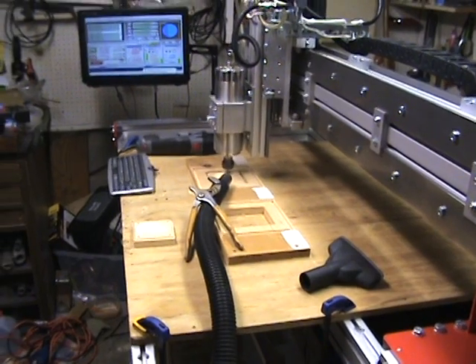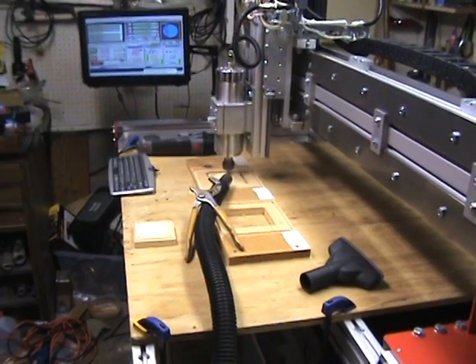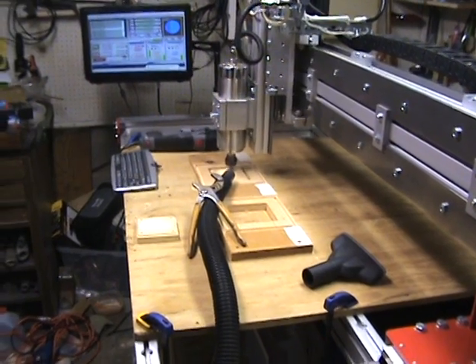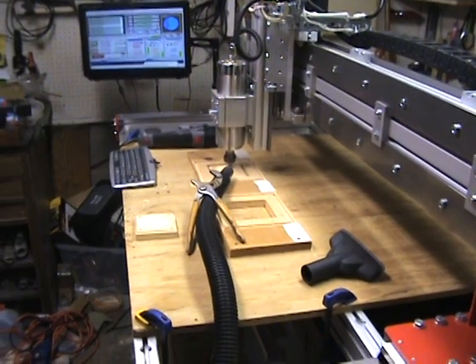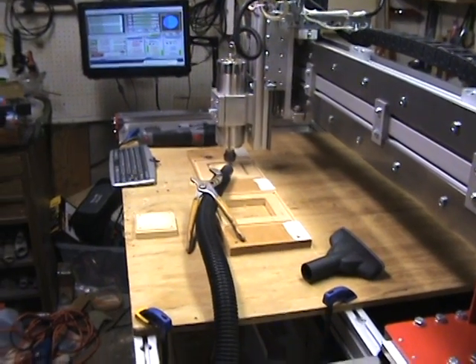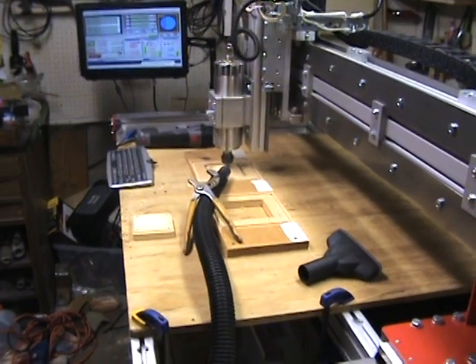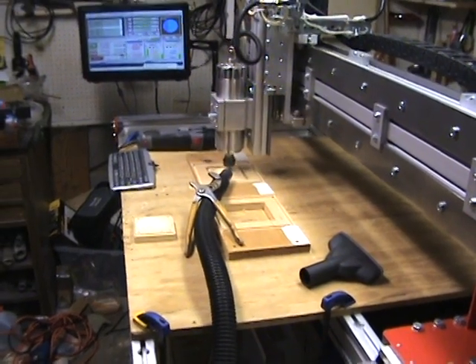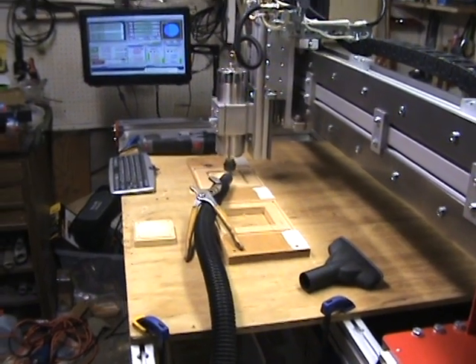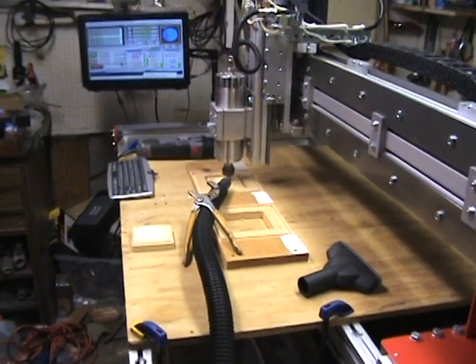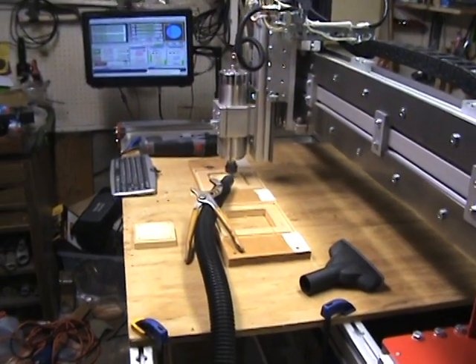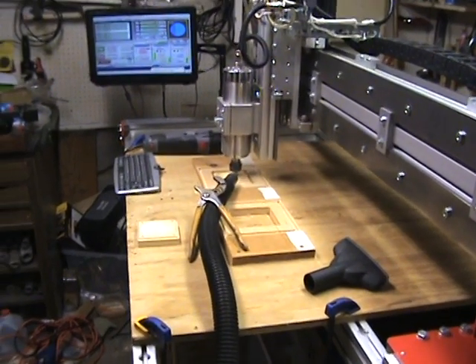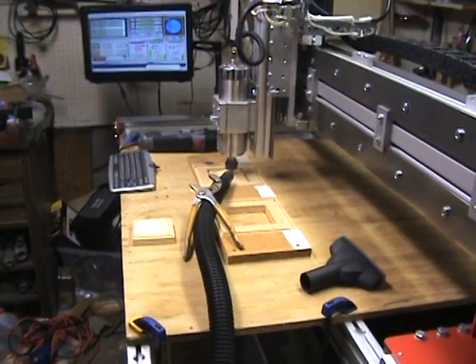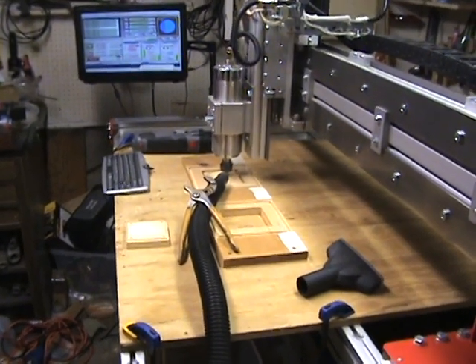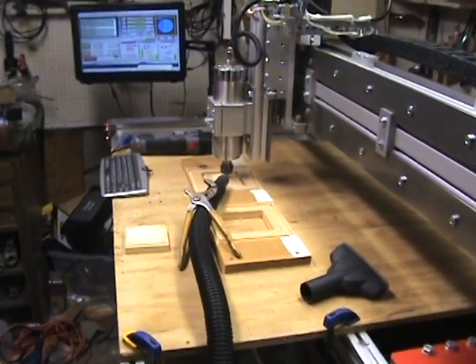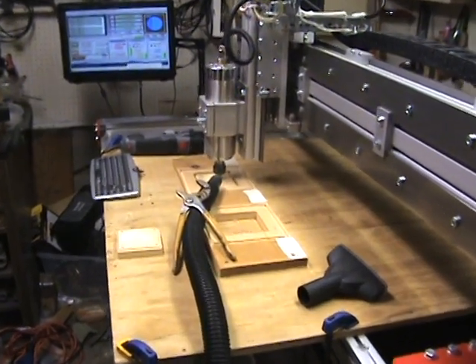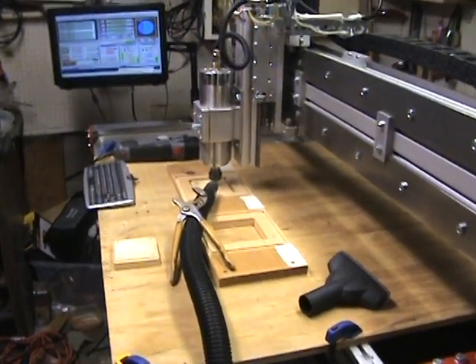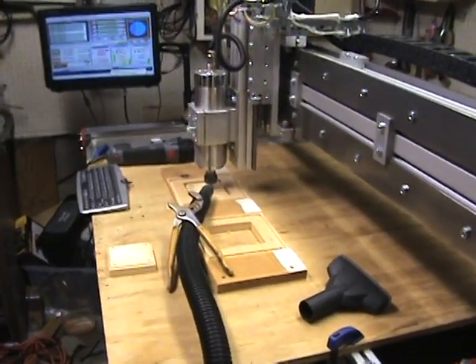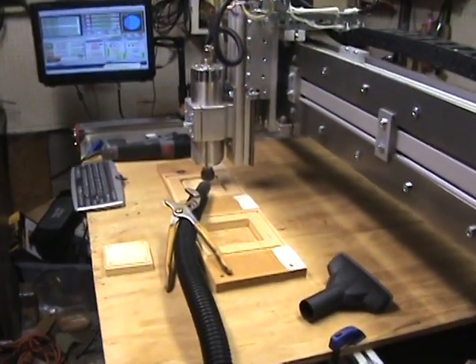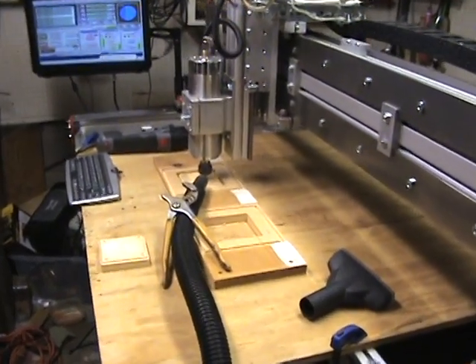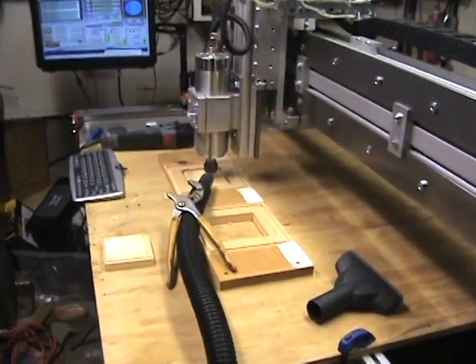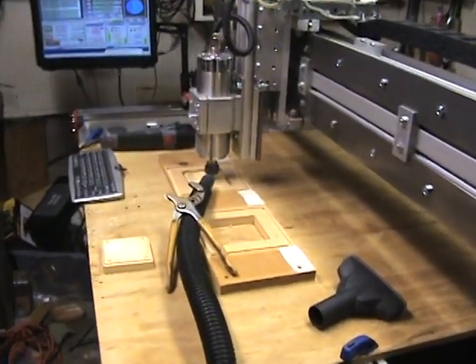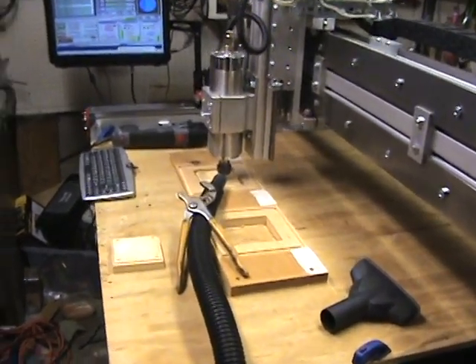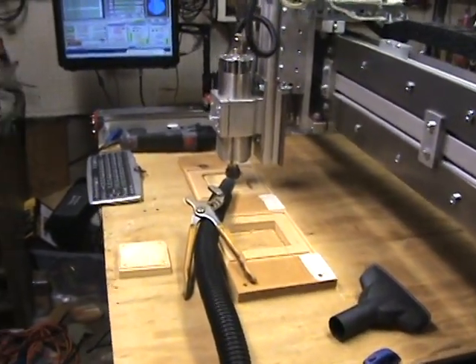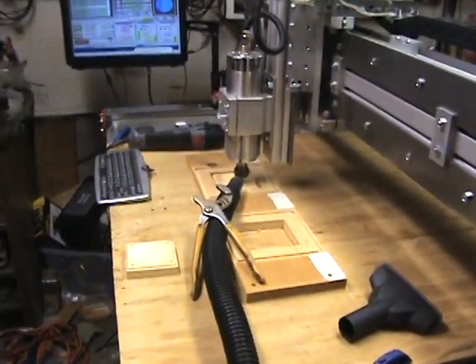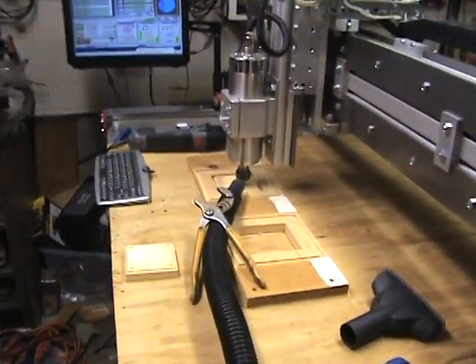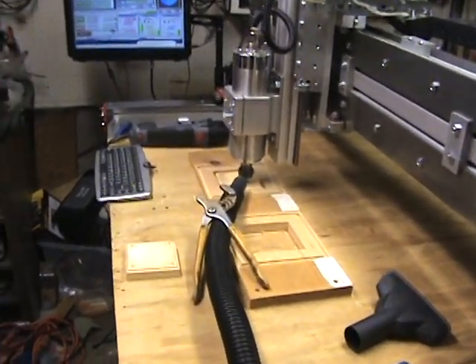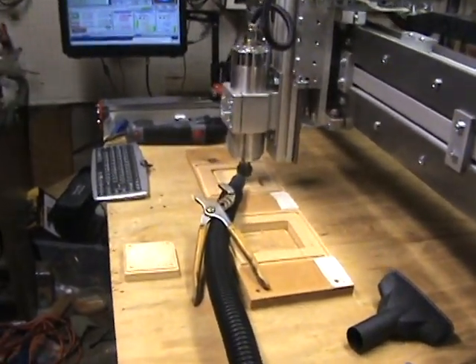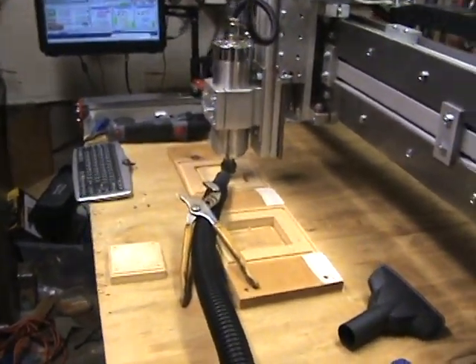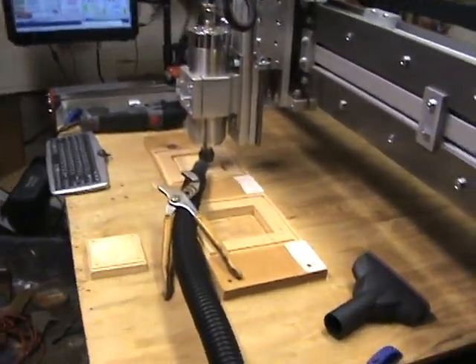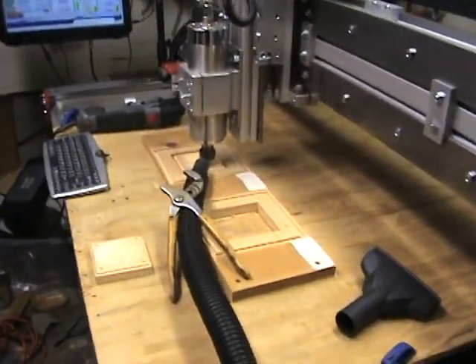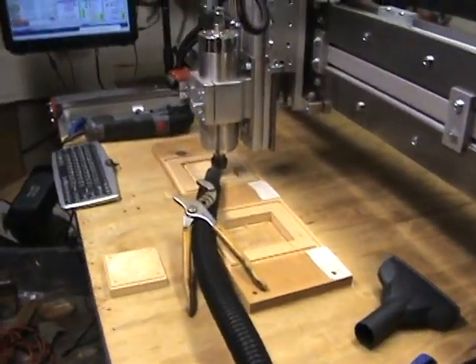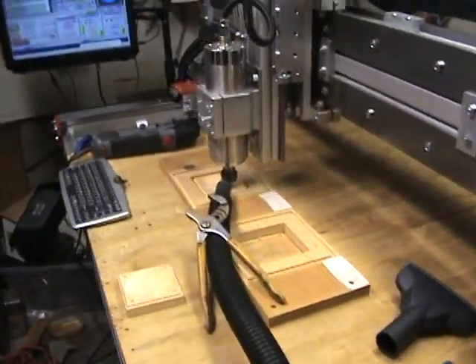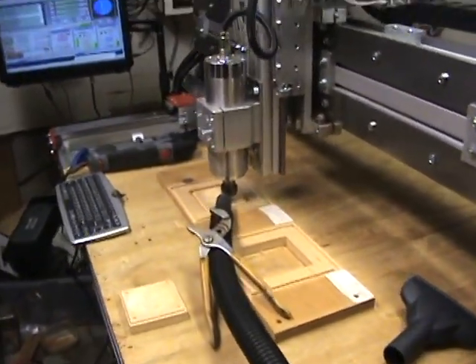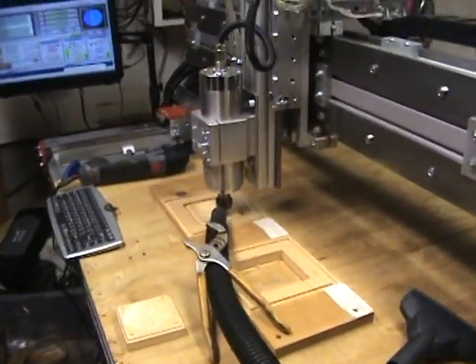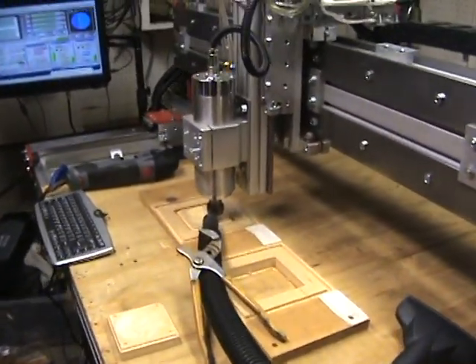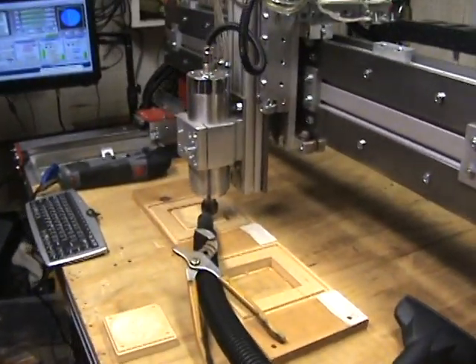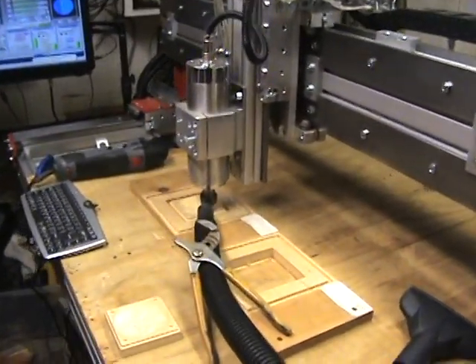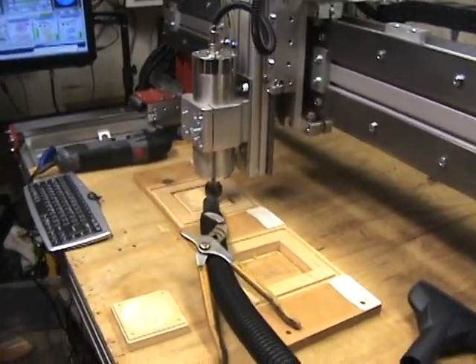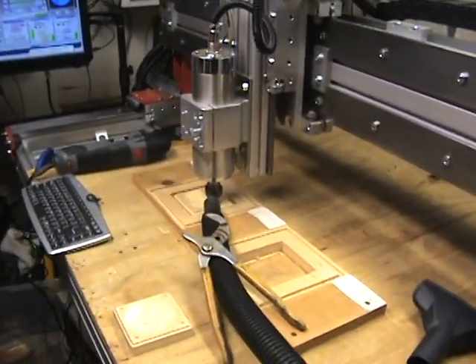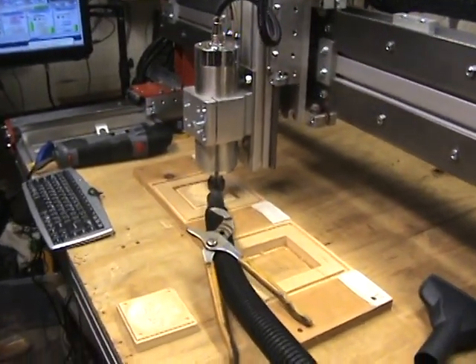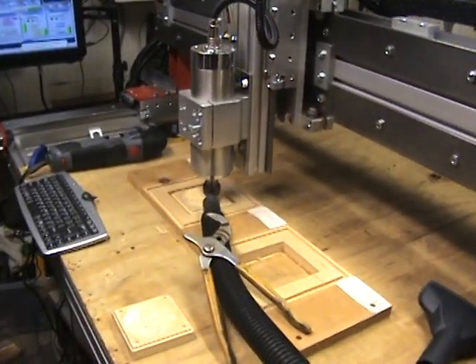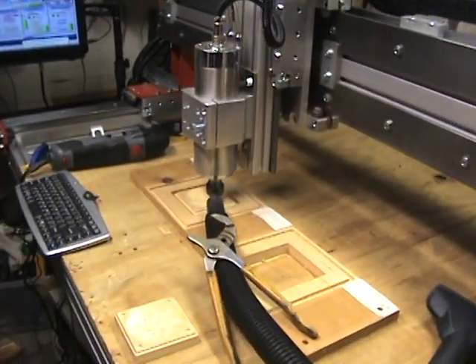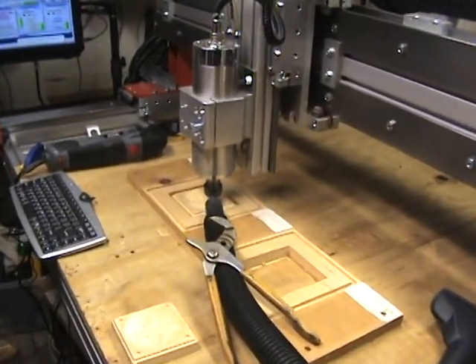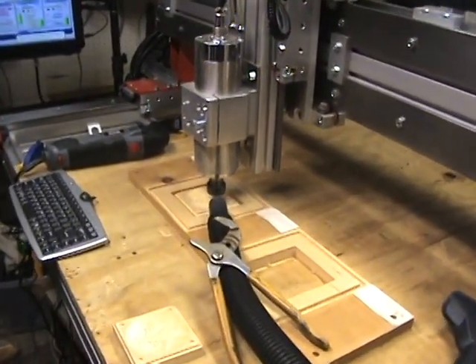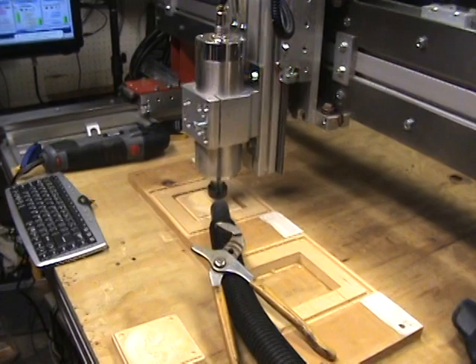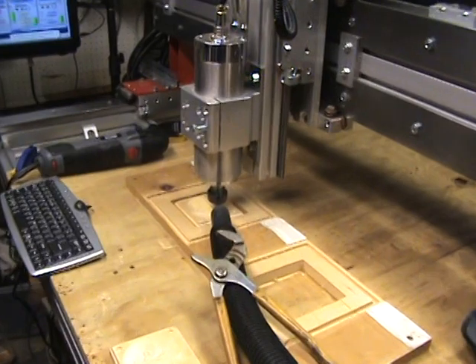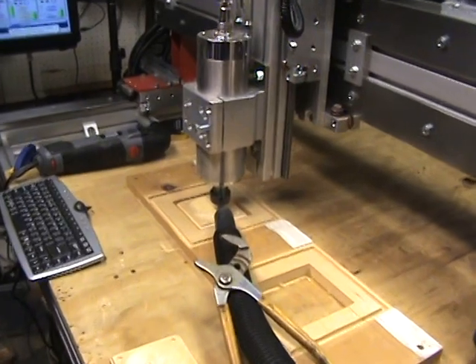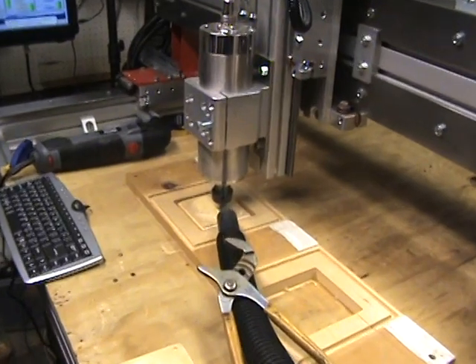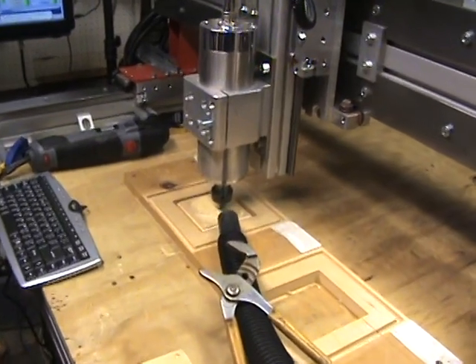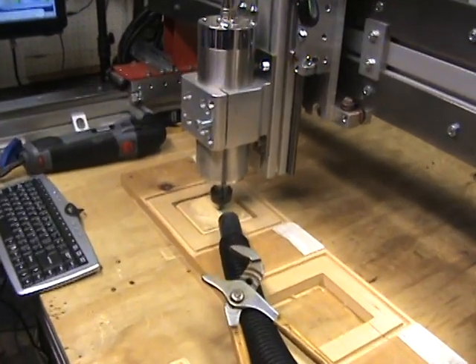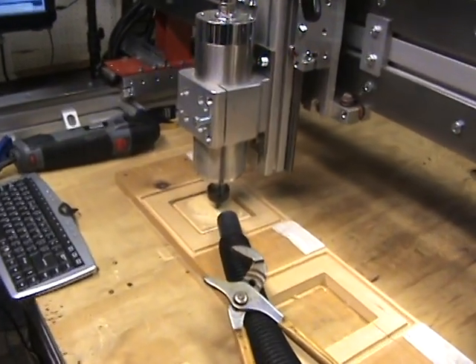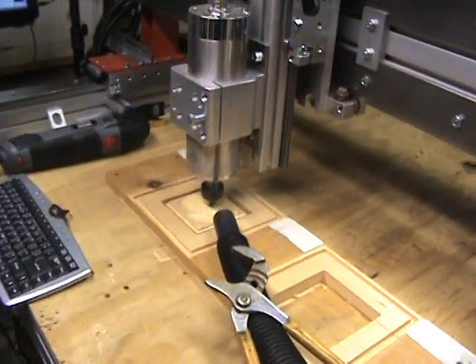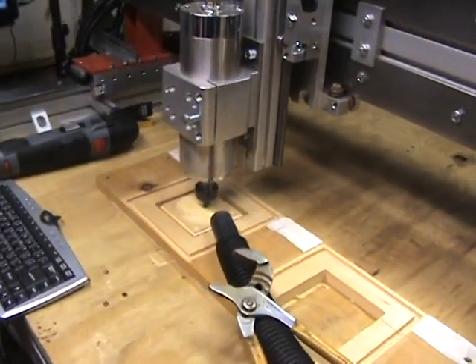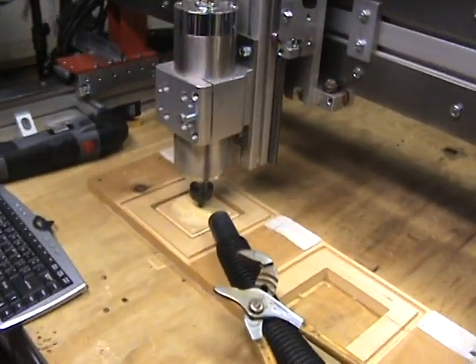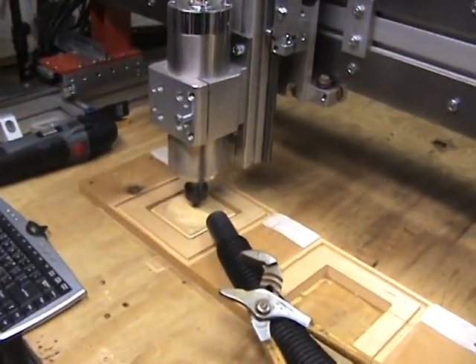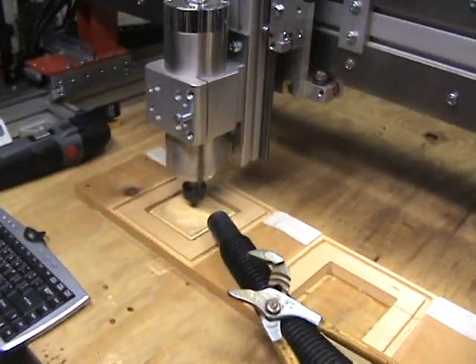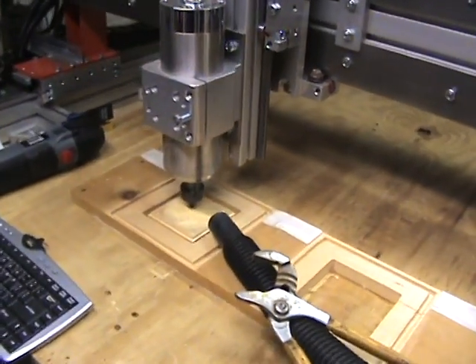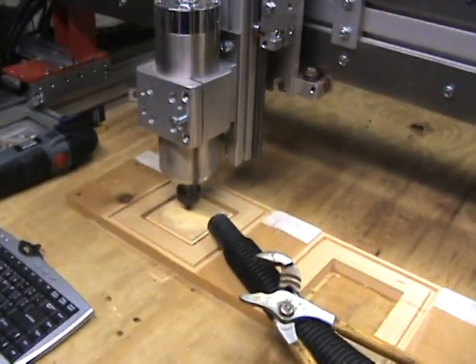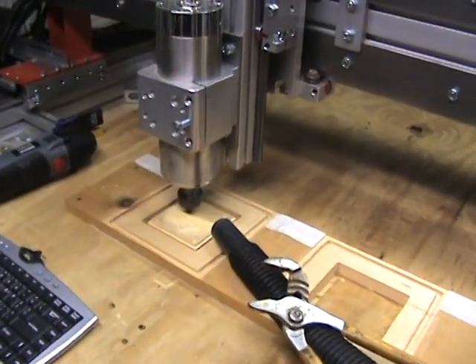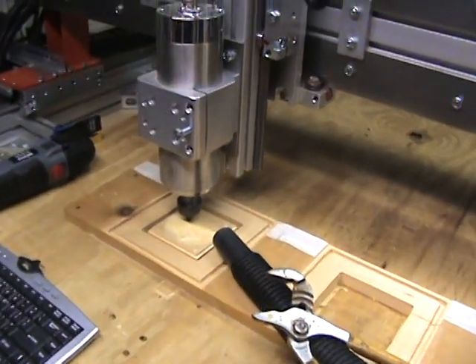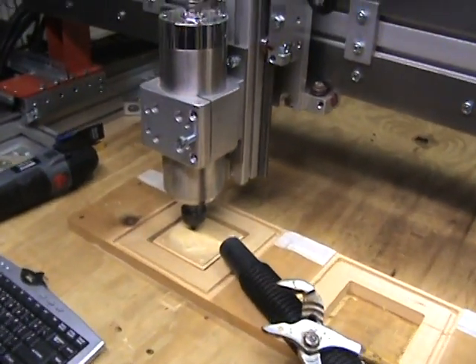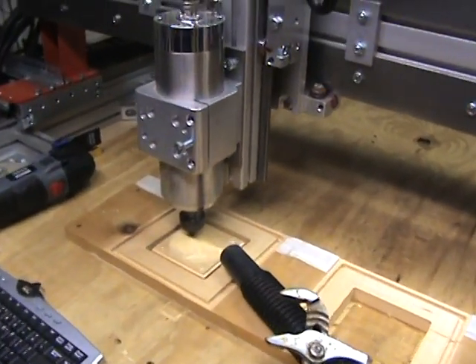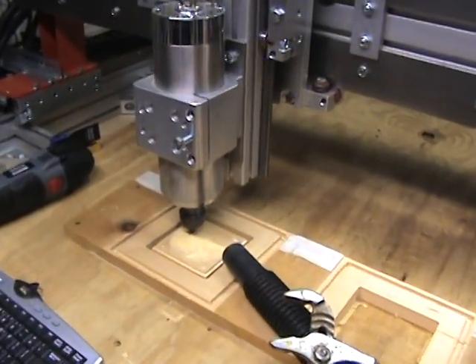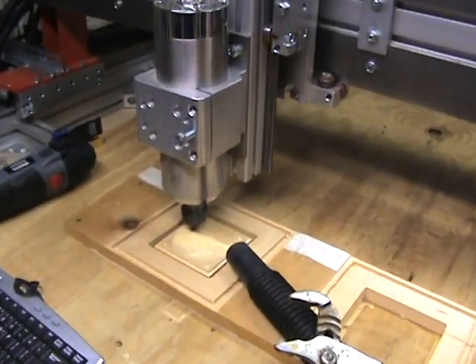Hello everyone, just doing a little bit of contour work here. I'll show a few minutes of it actually running.